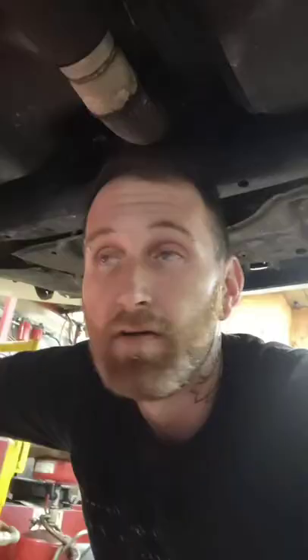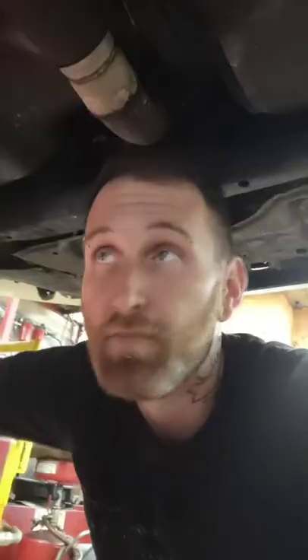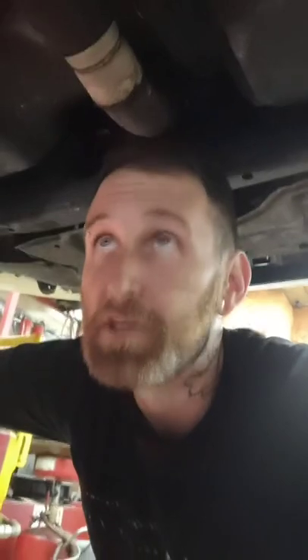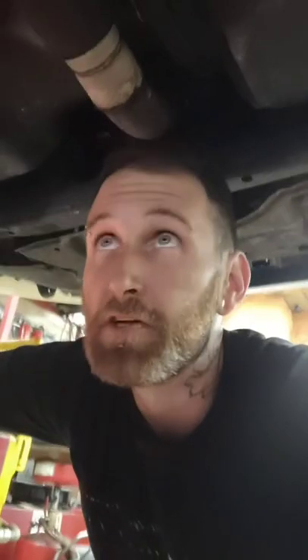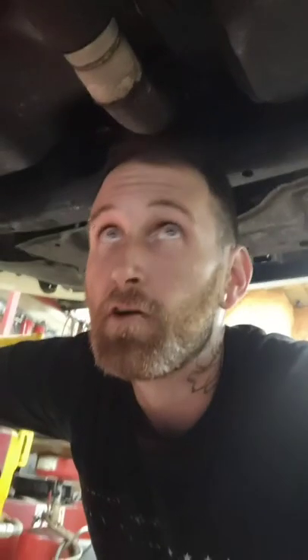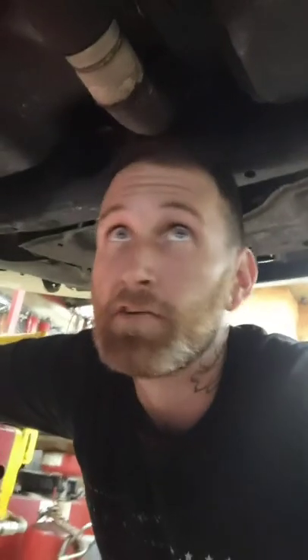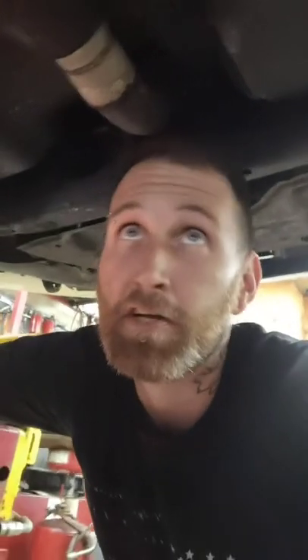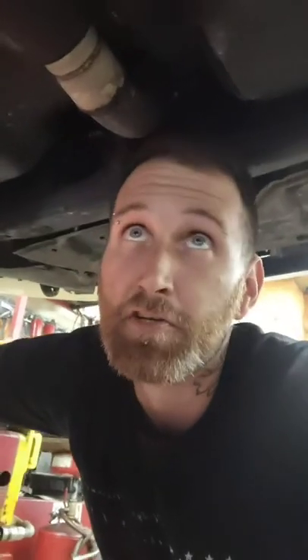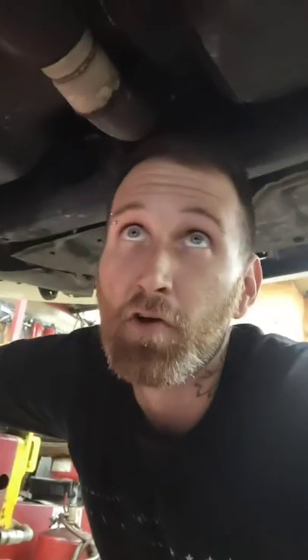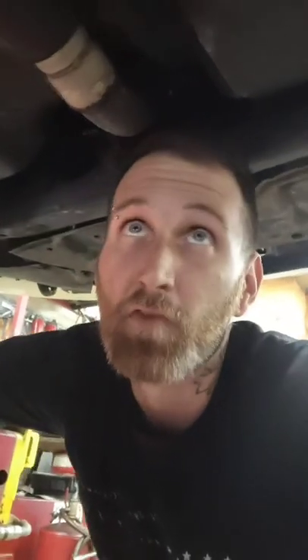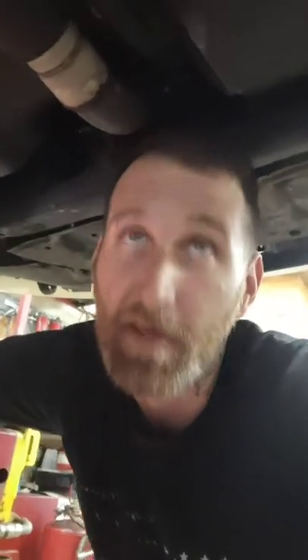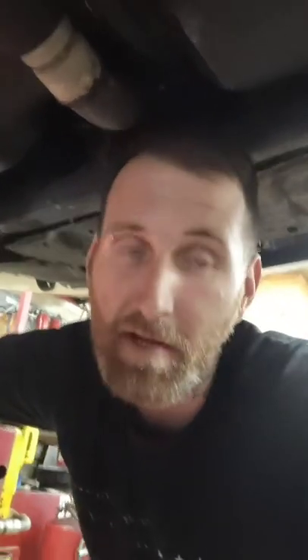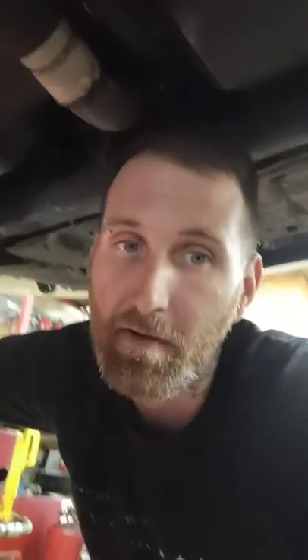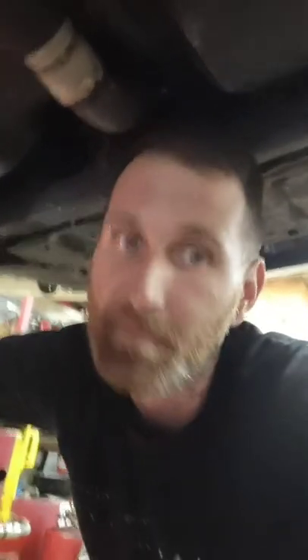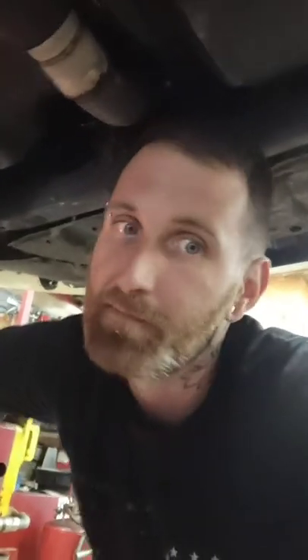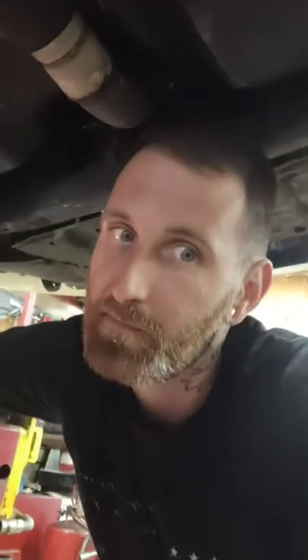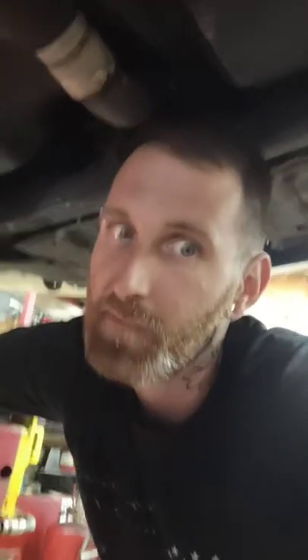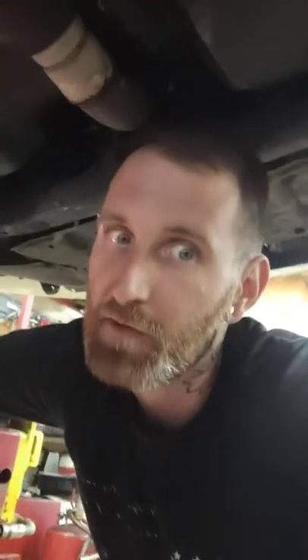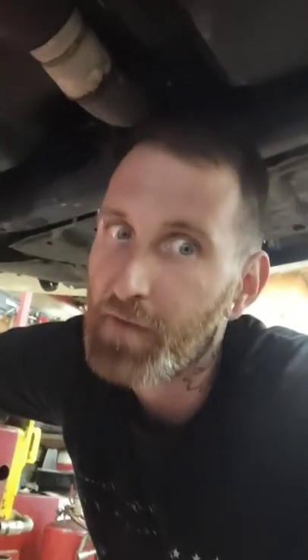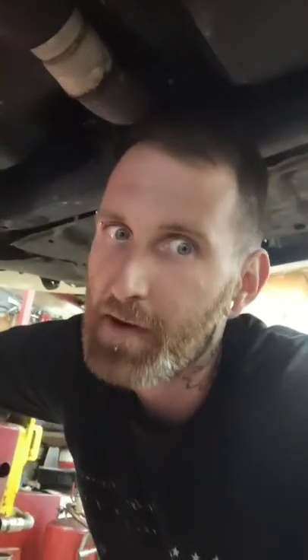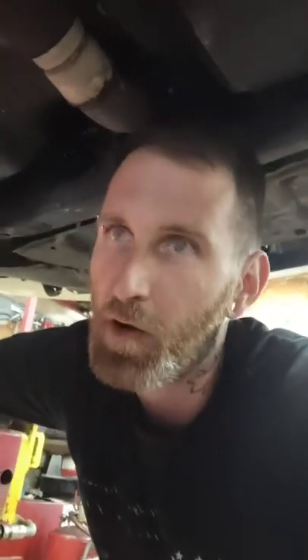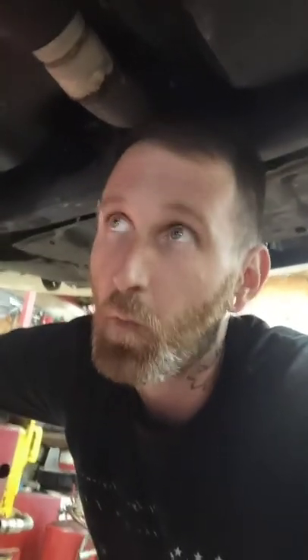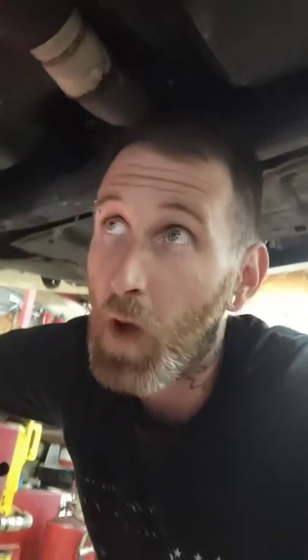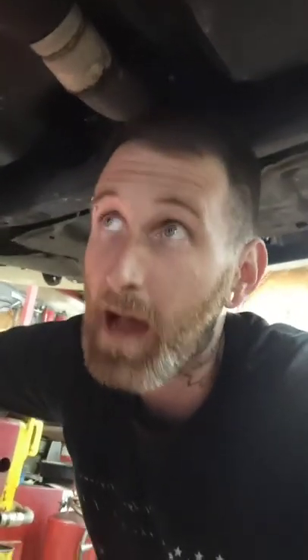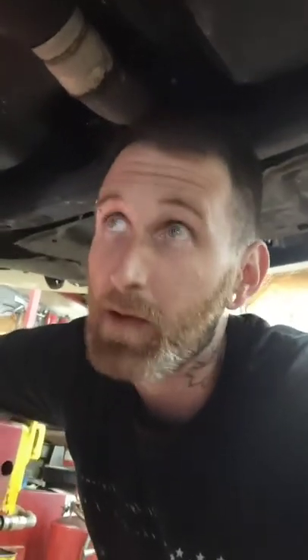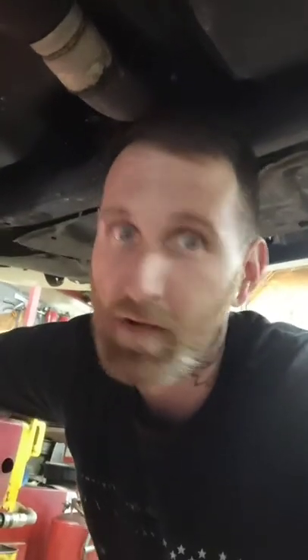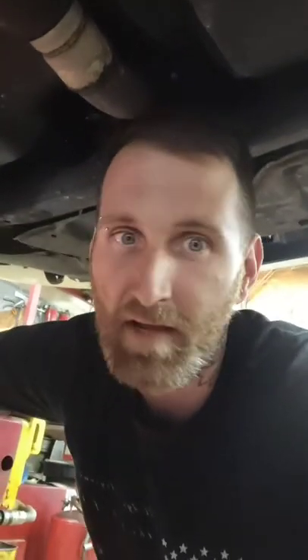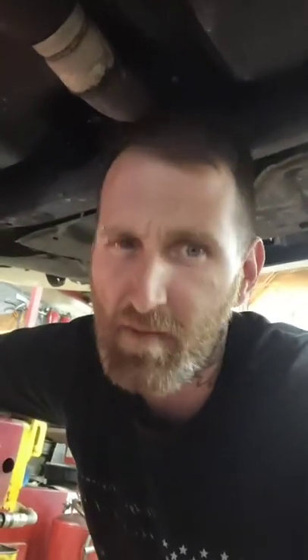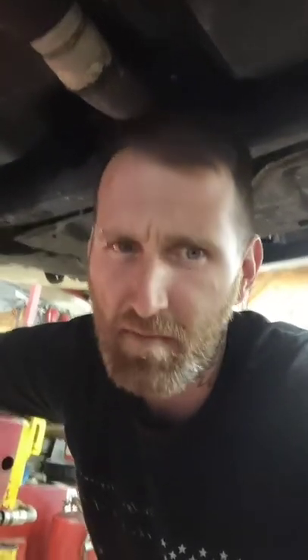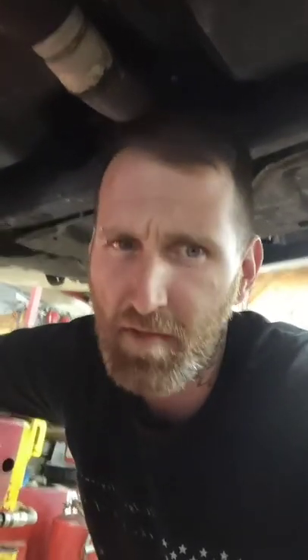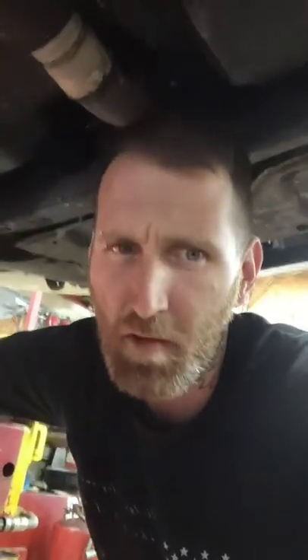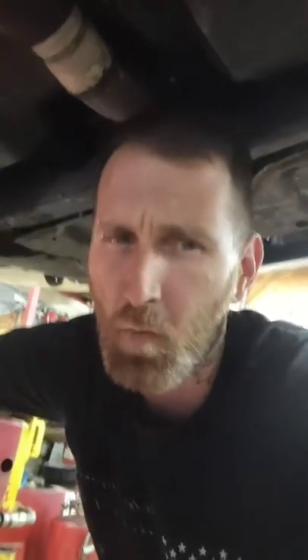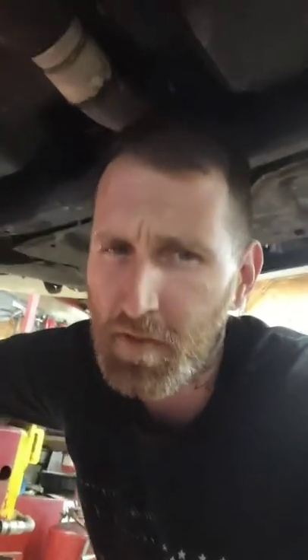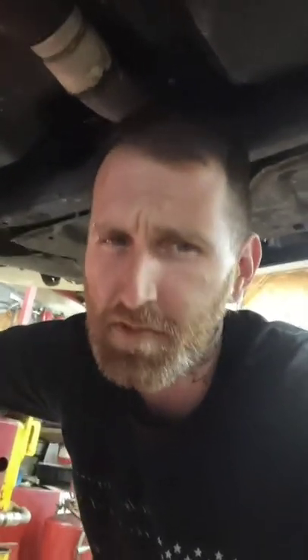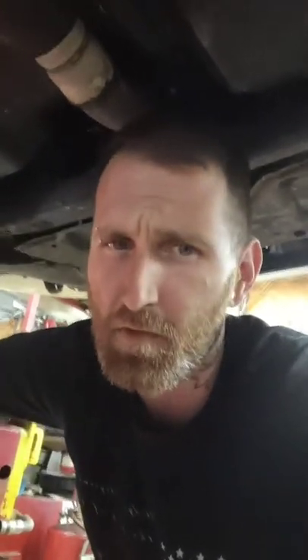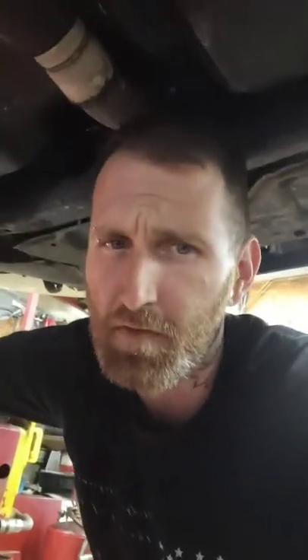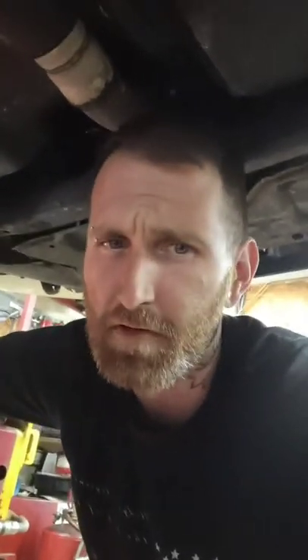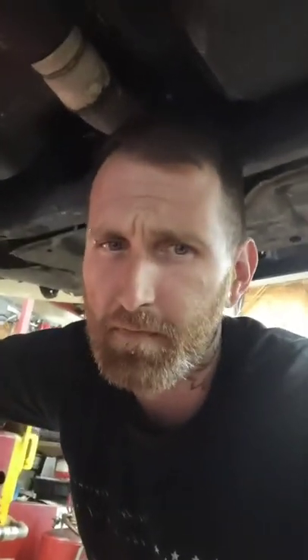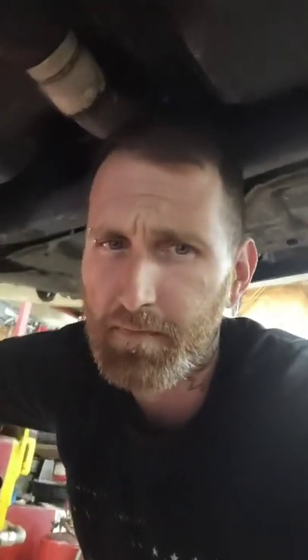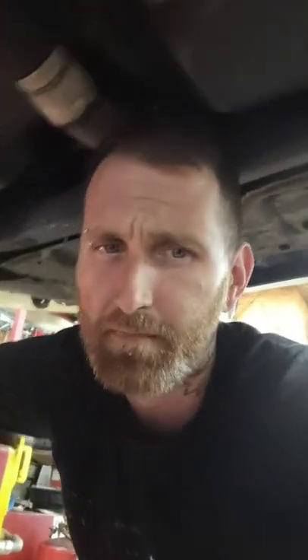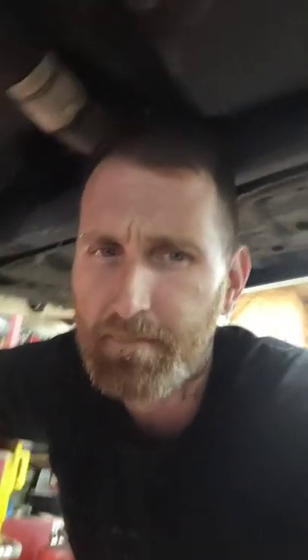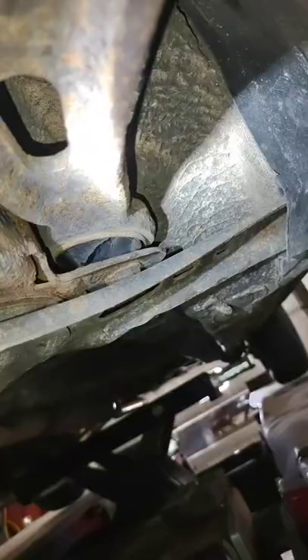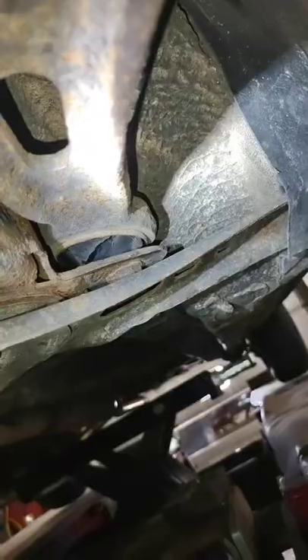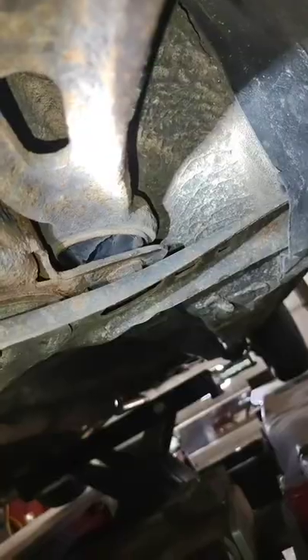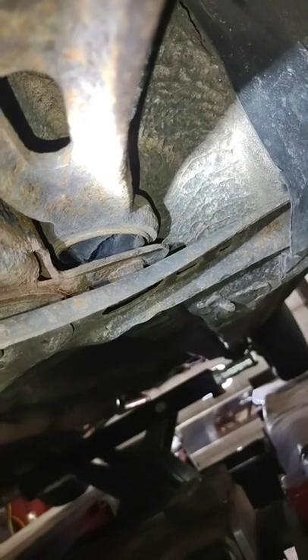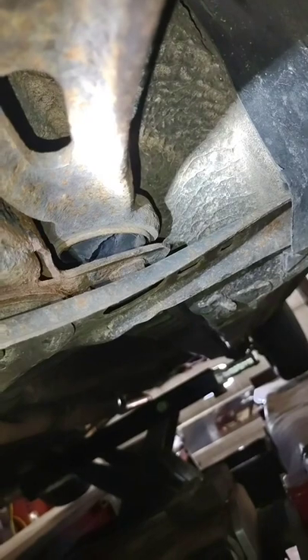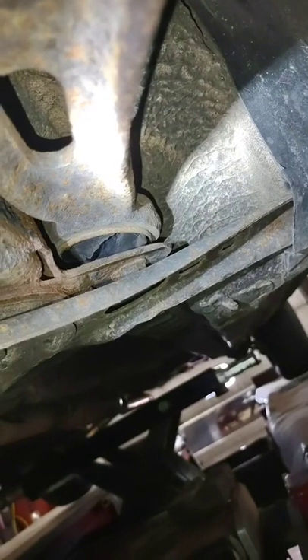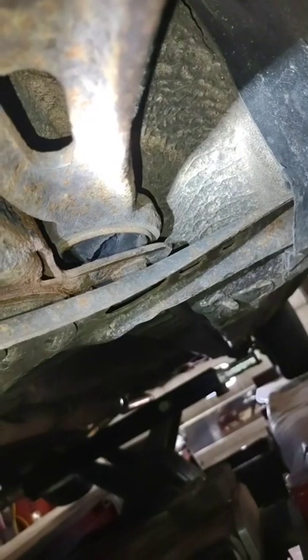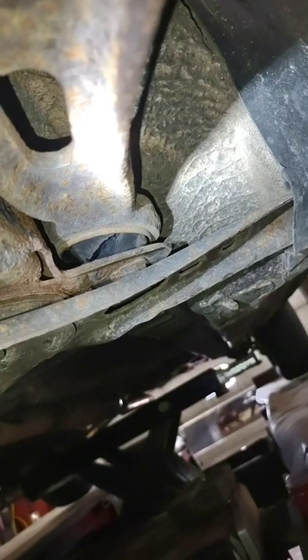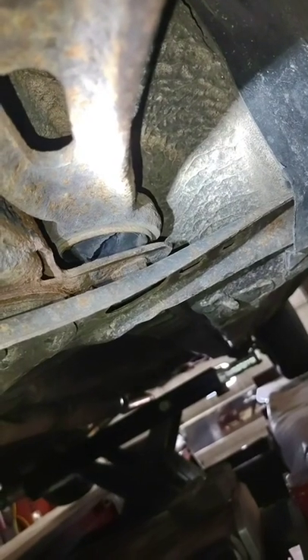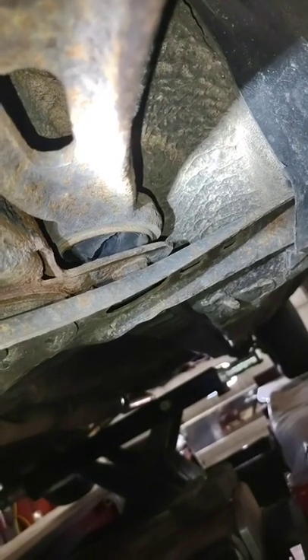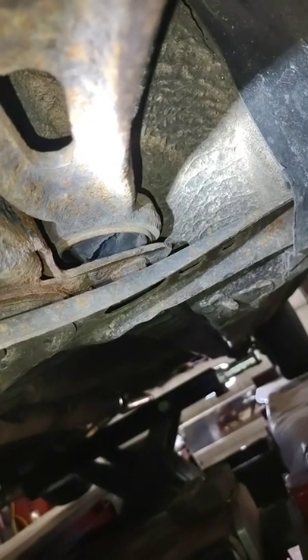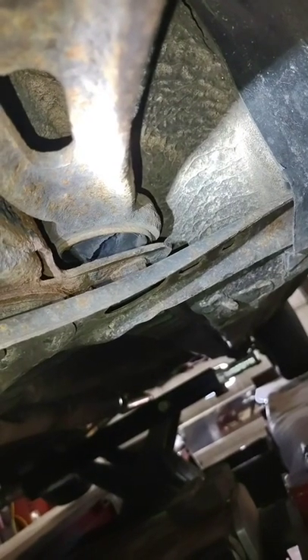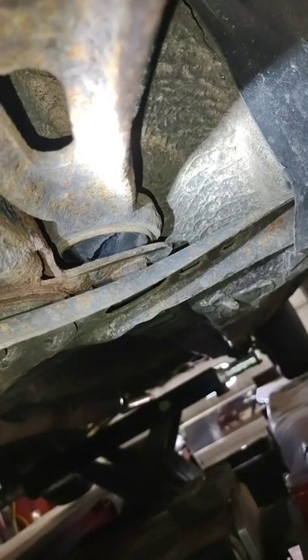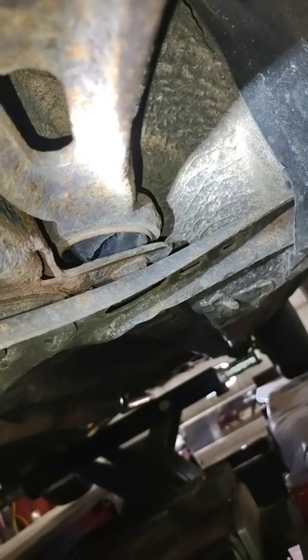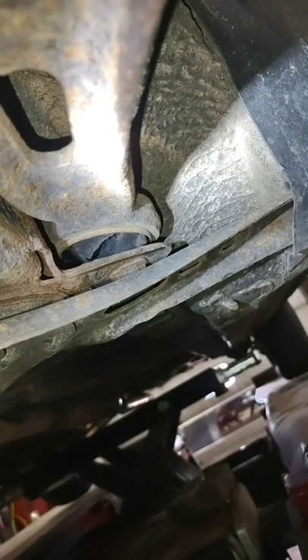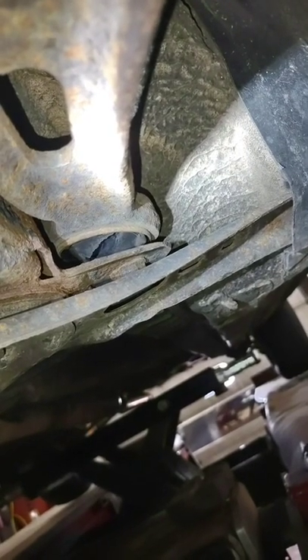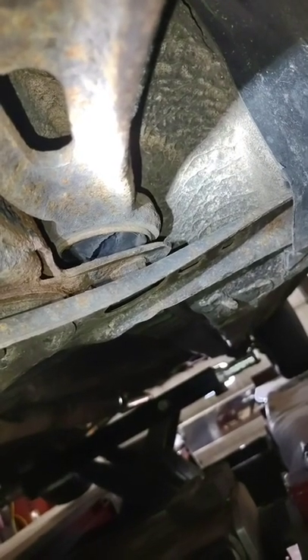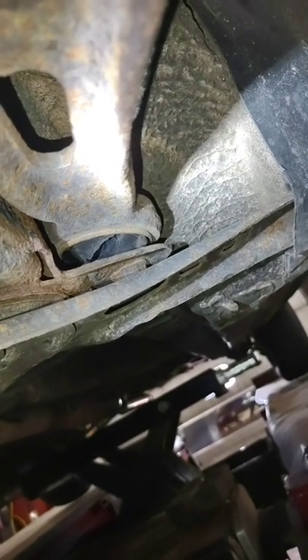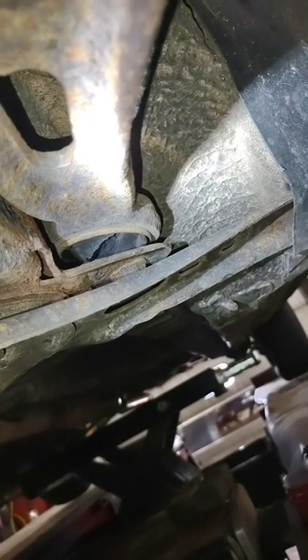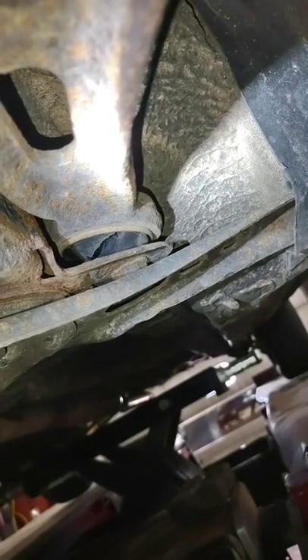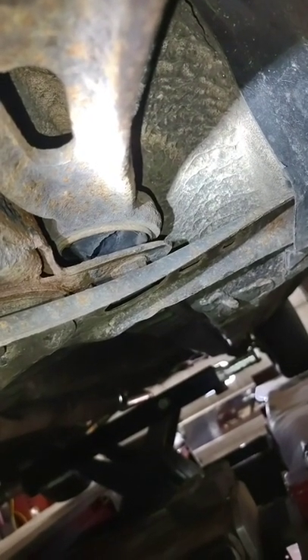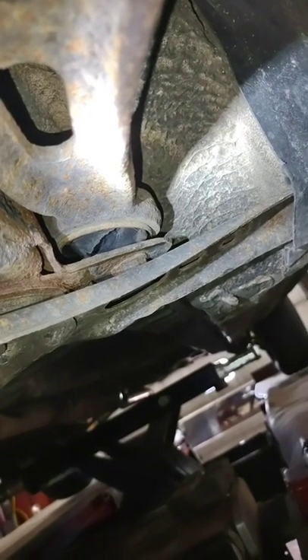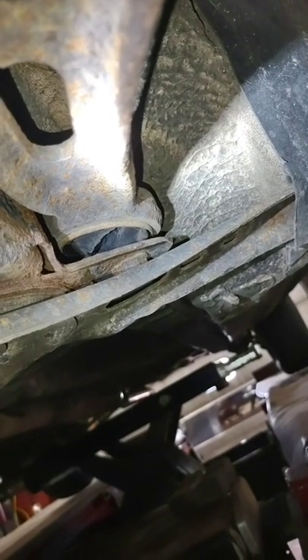If we turn our attention over here, you'll find out why we give everything a once over. That control arm bushing has left the chat.